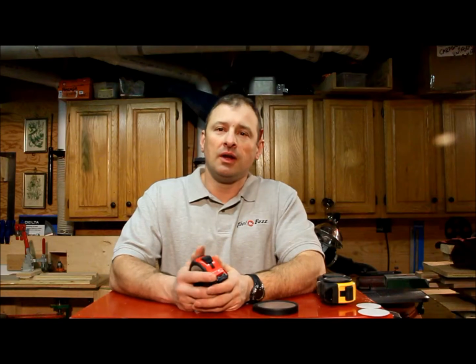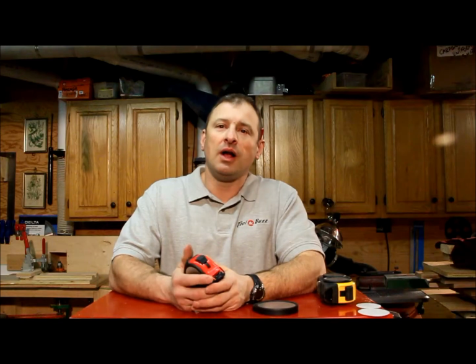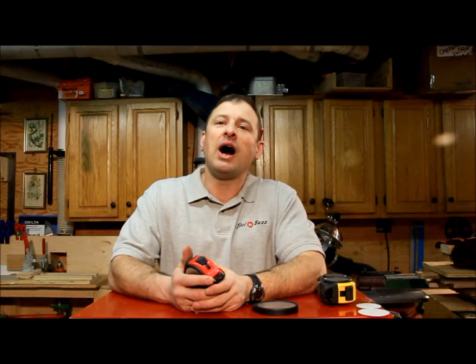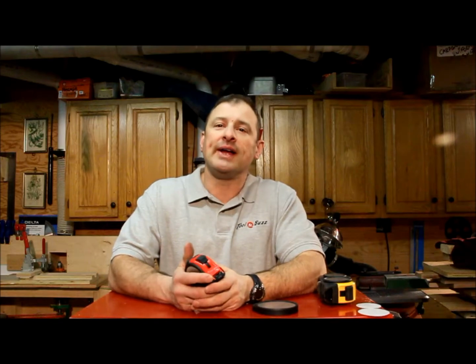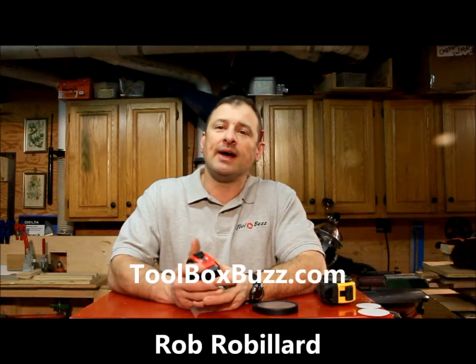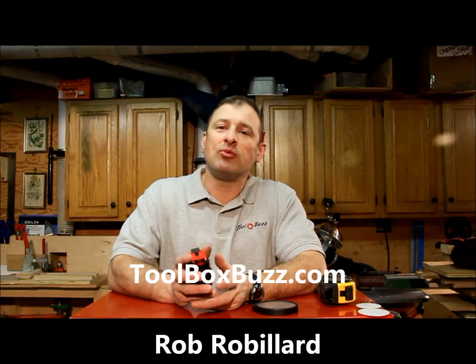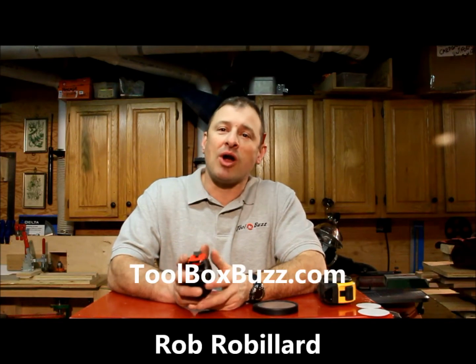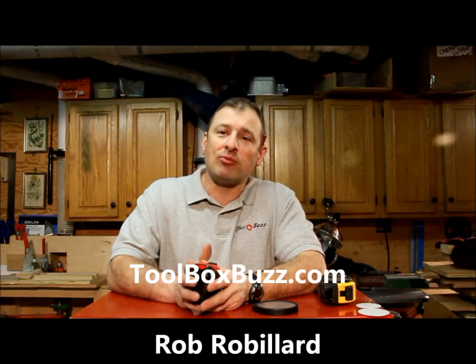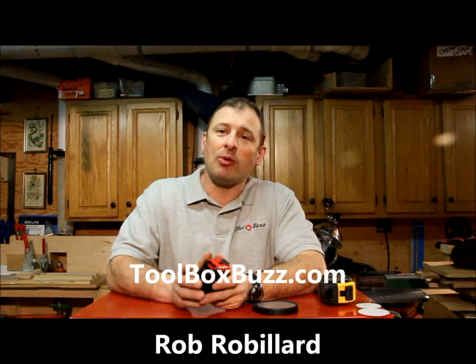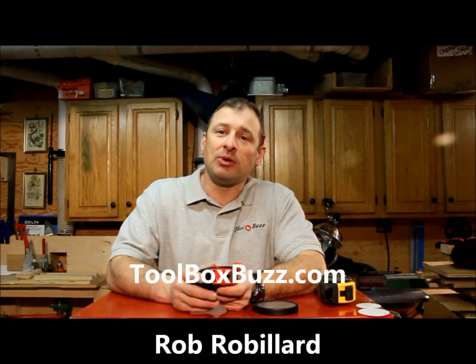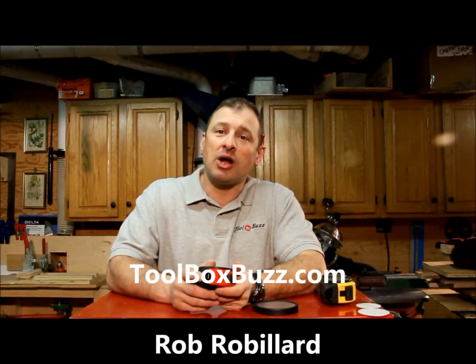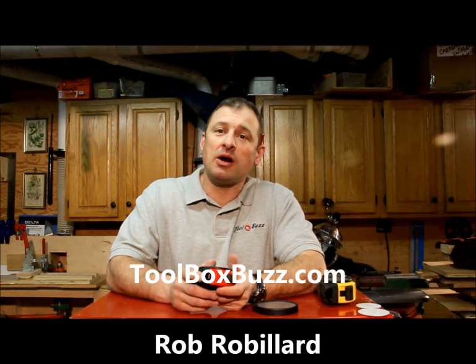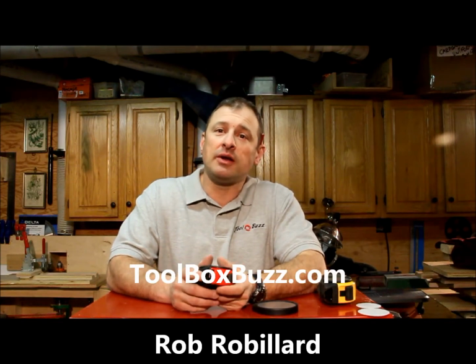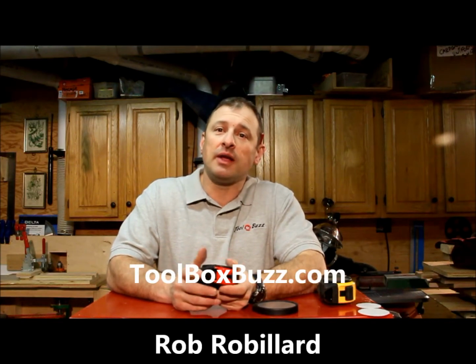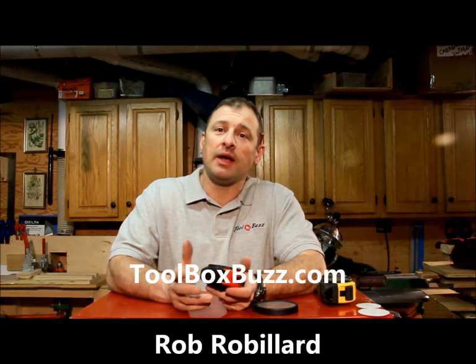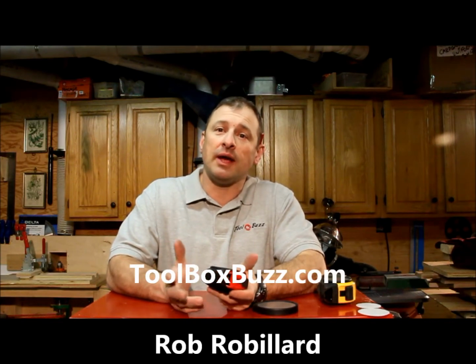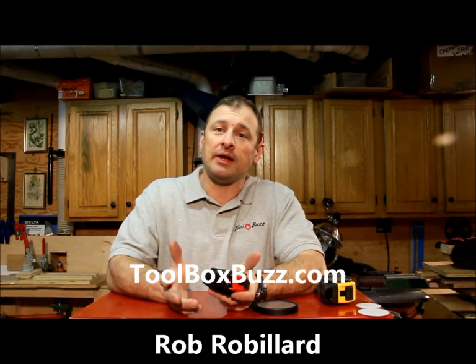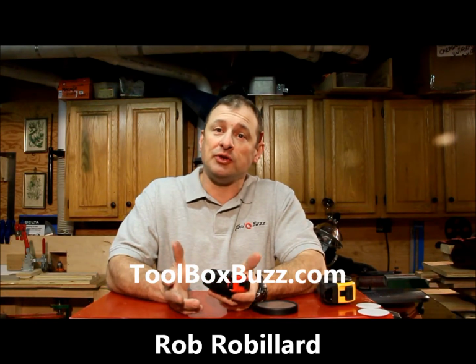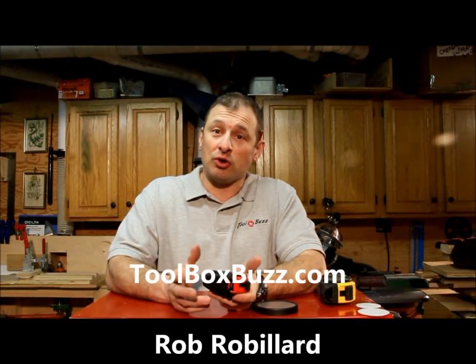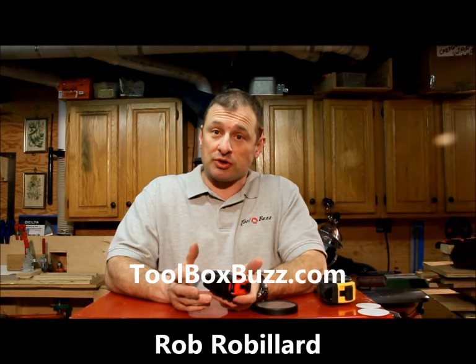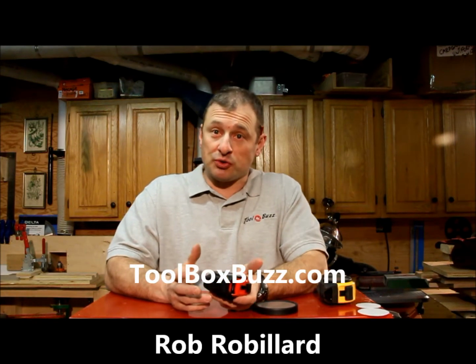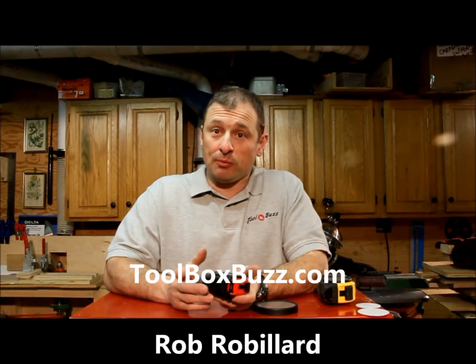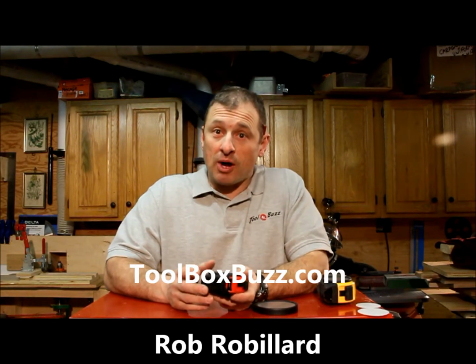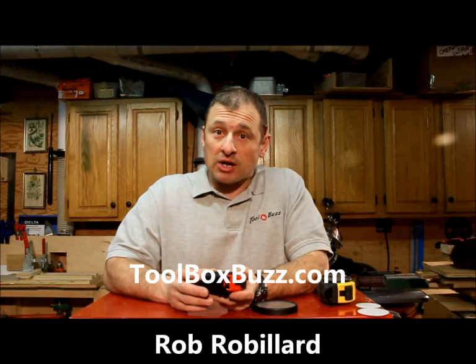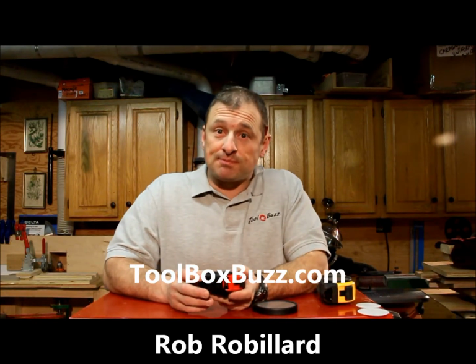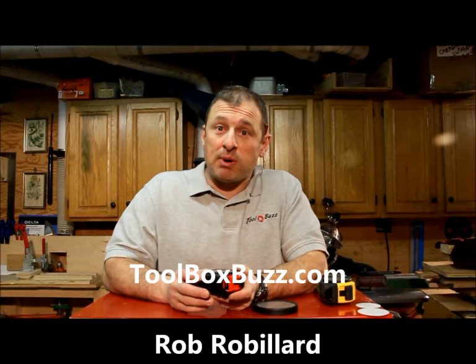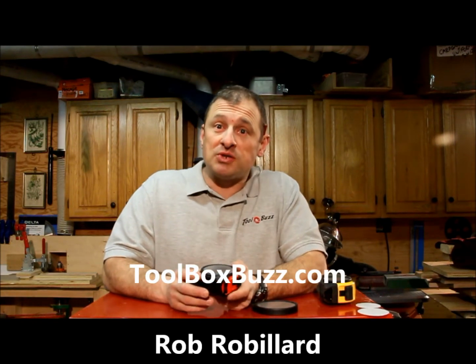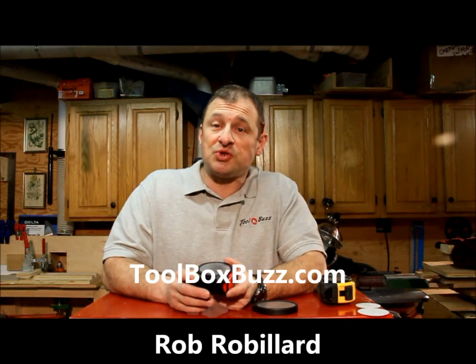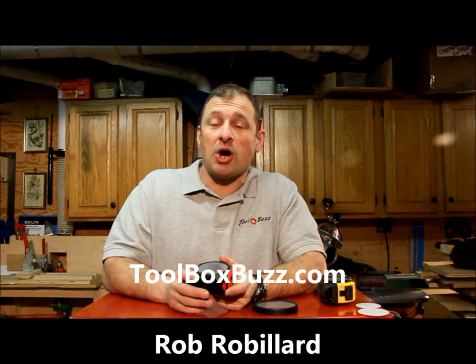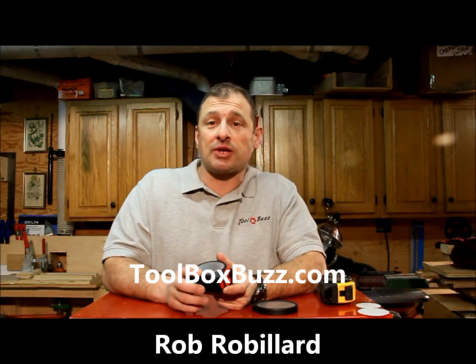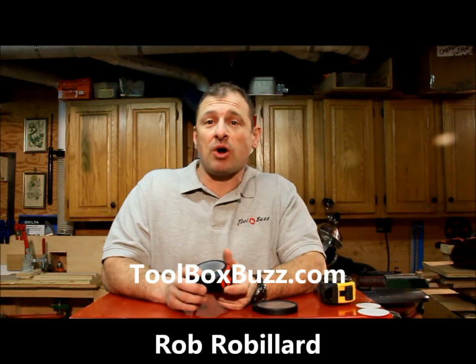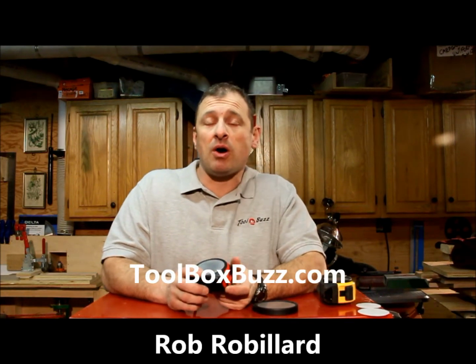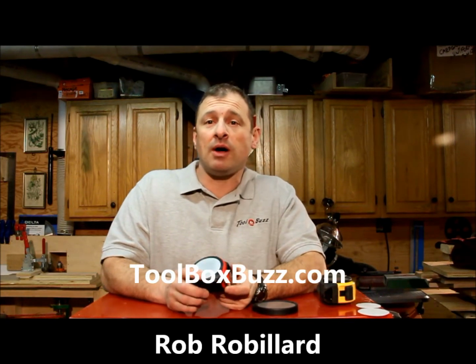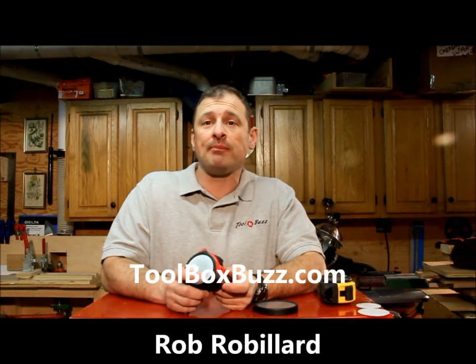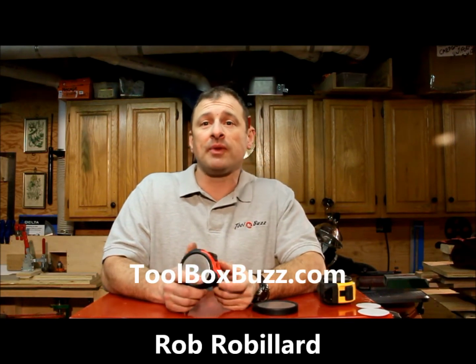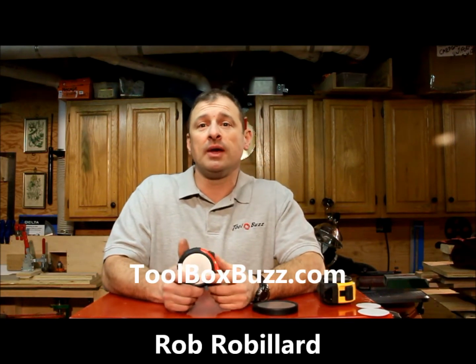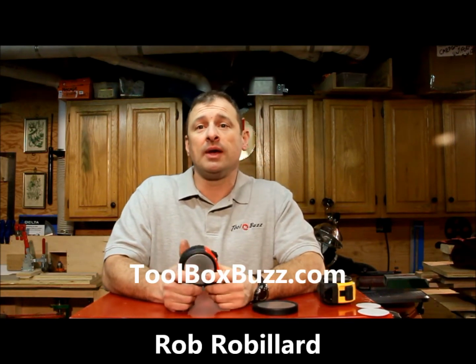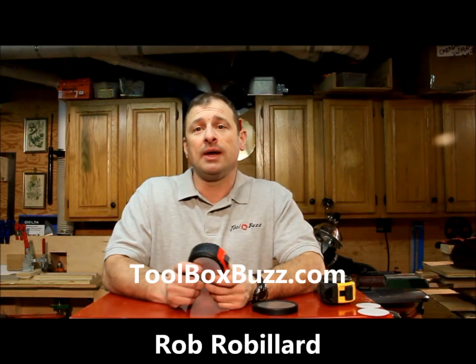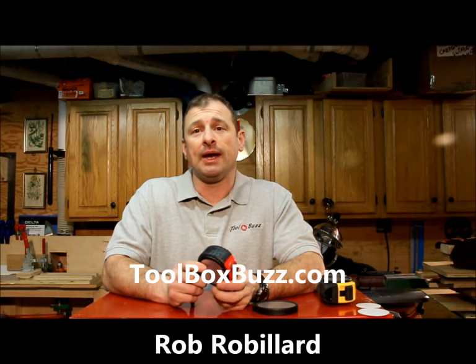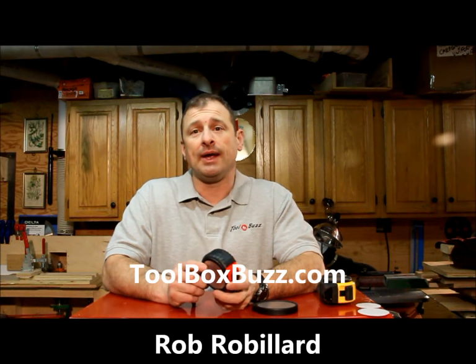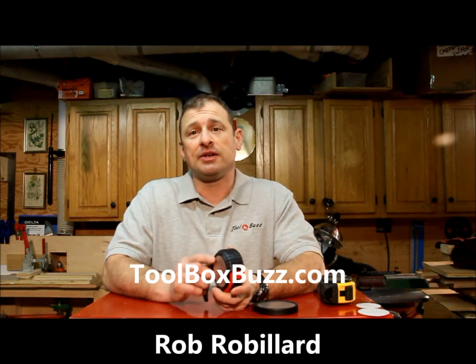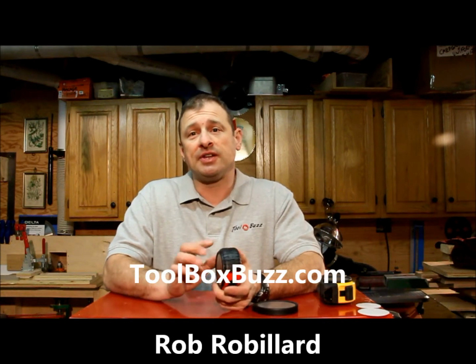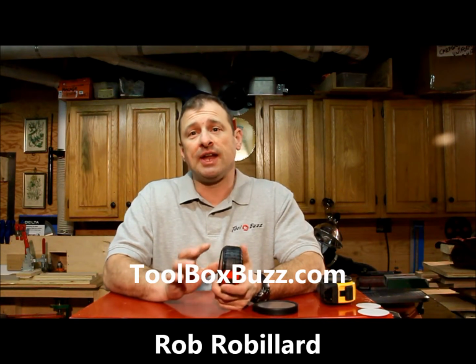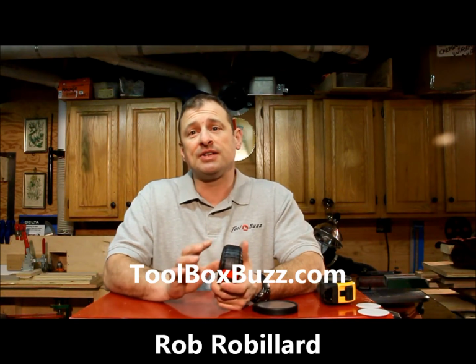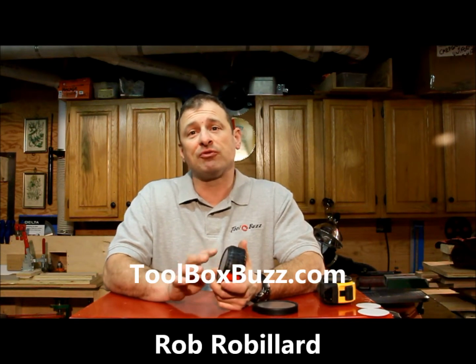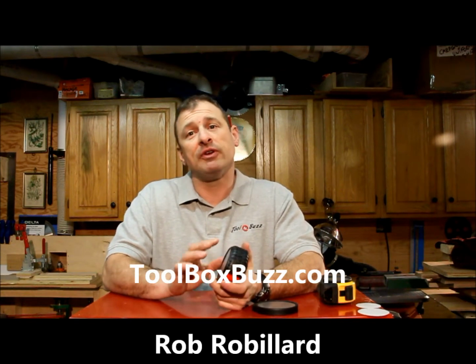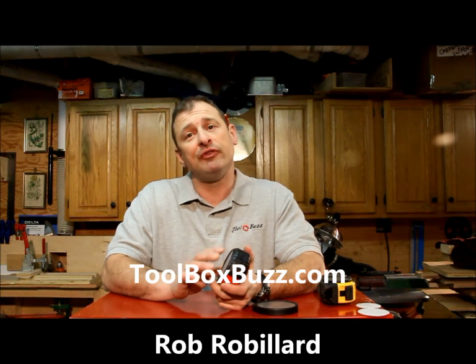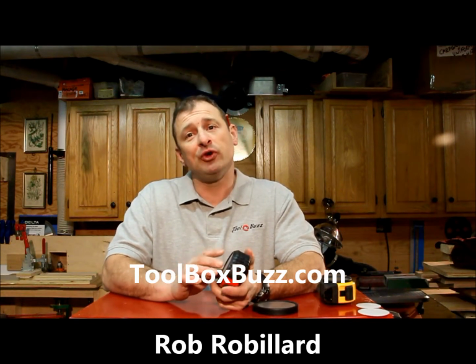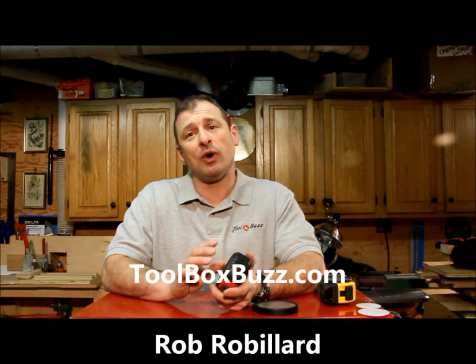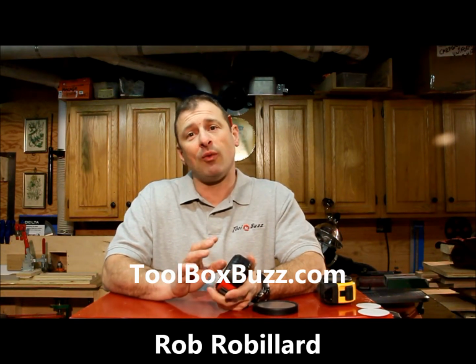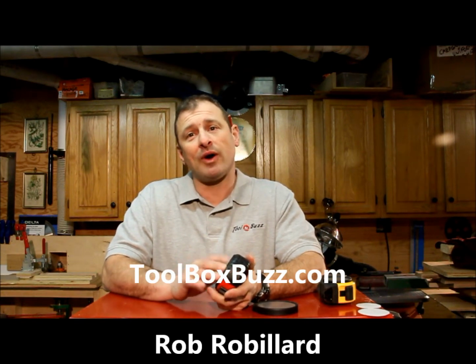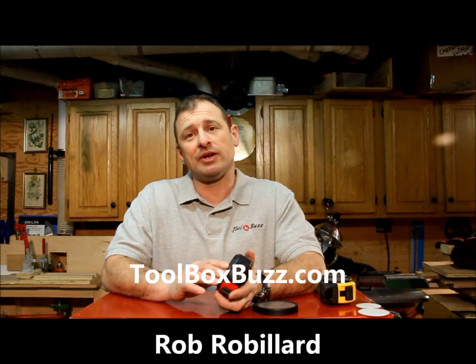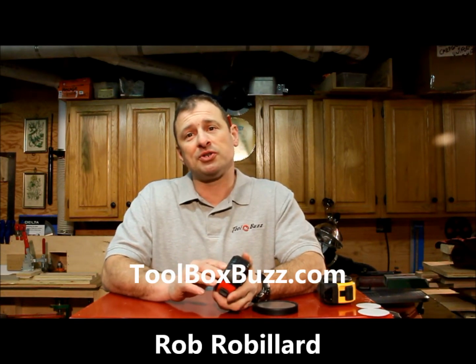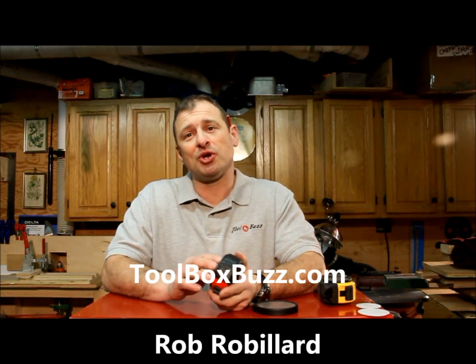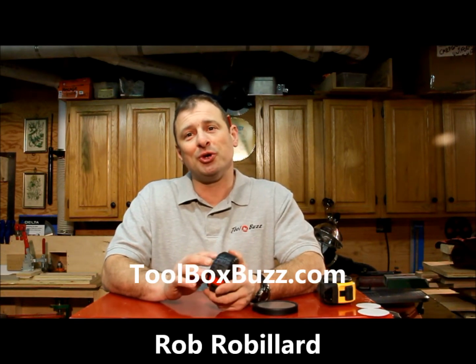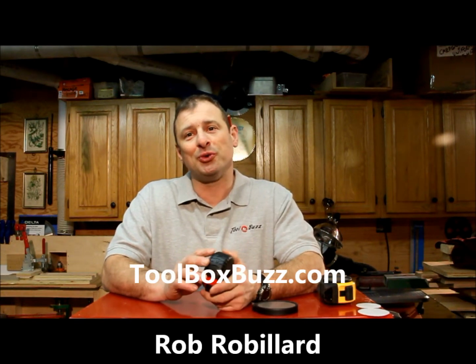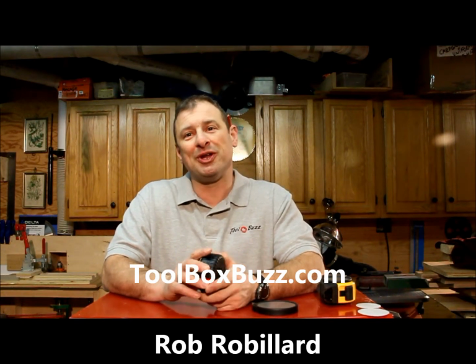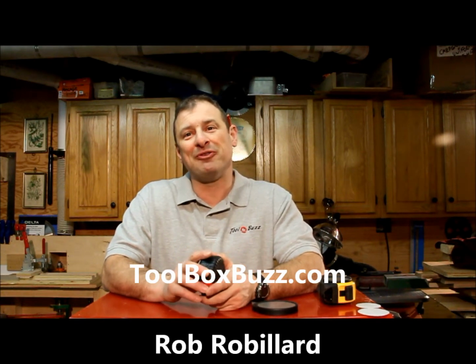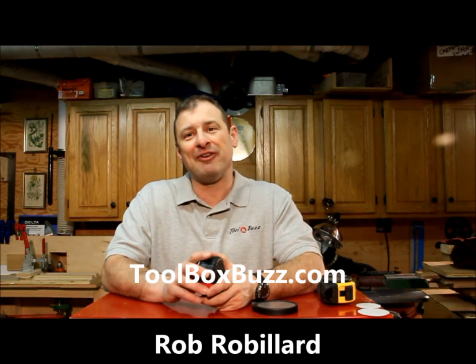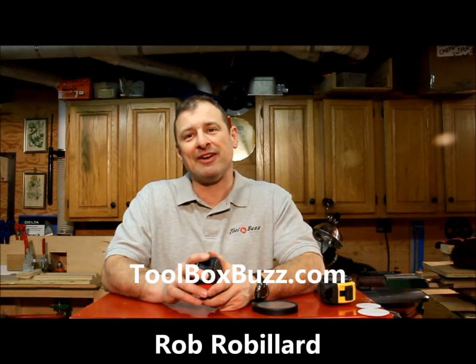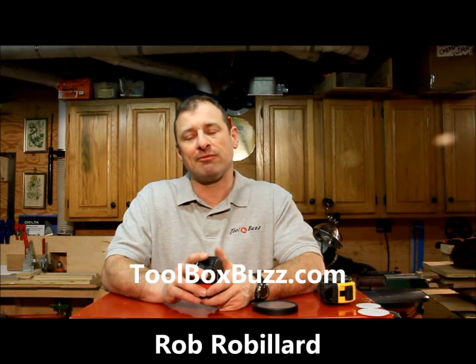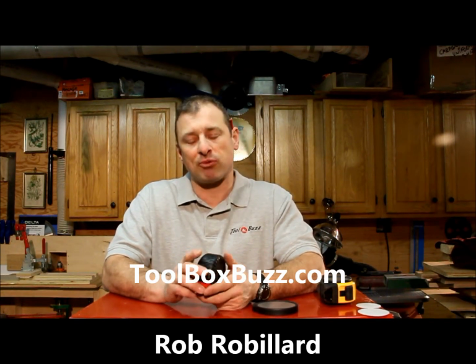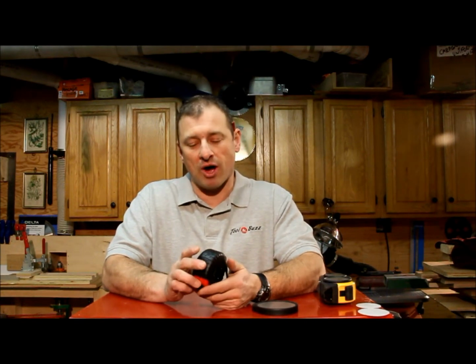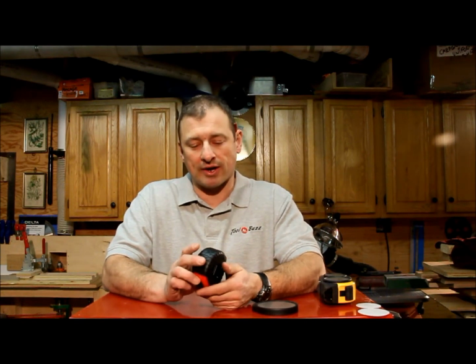Hi, I'm Rob Robillard and you're at ToolboxBuzz.com. In today's review I wanted to show you an innovative product.